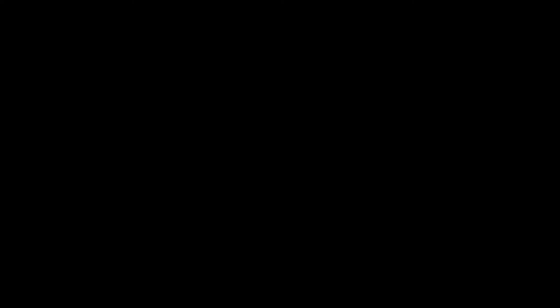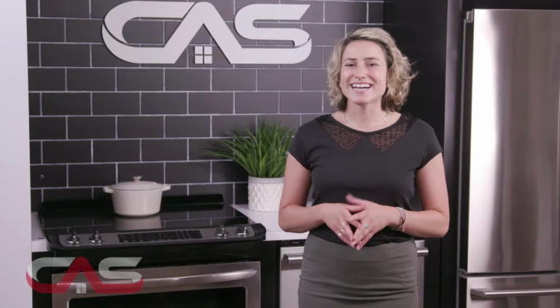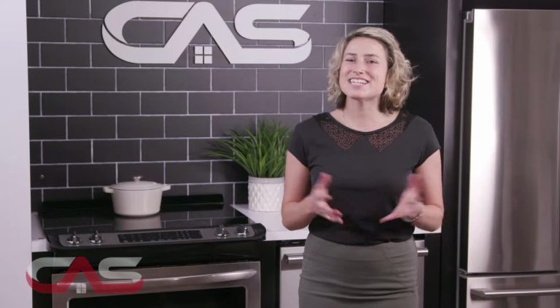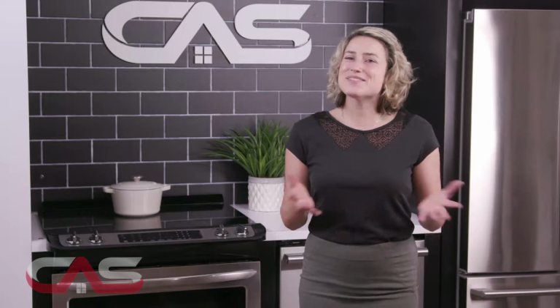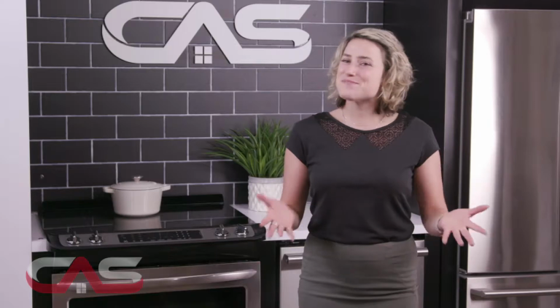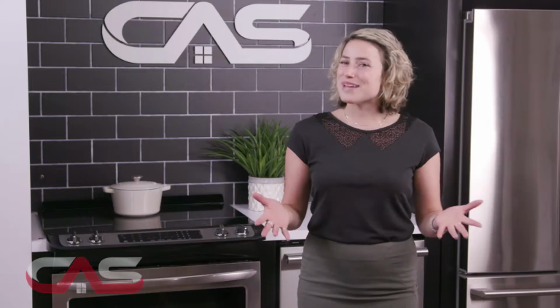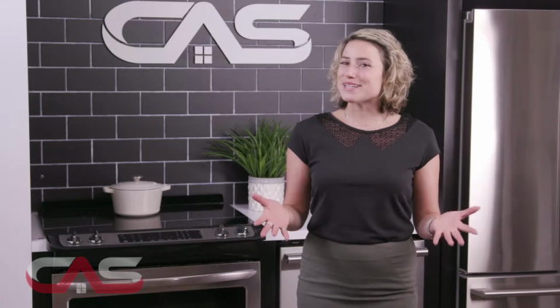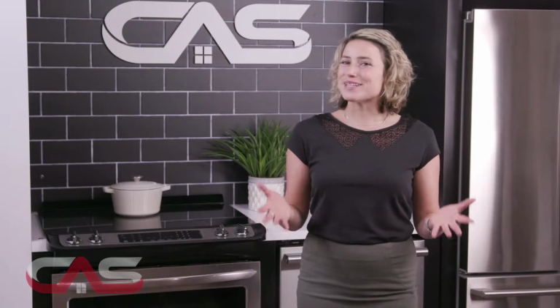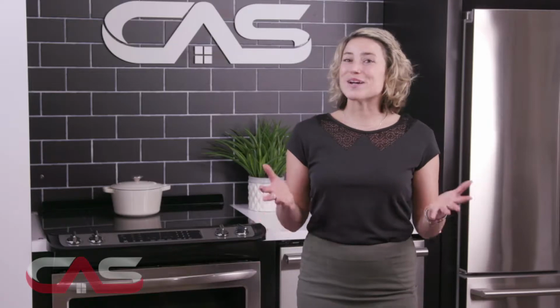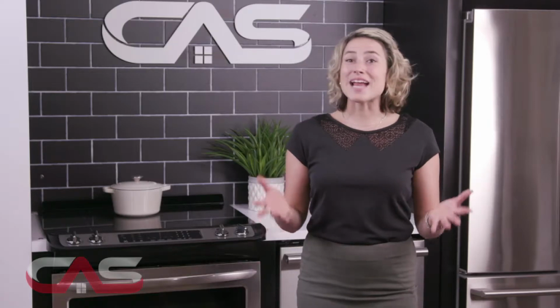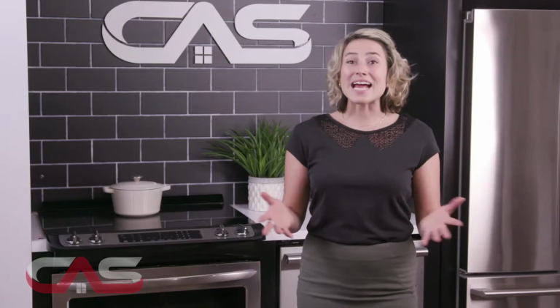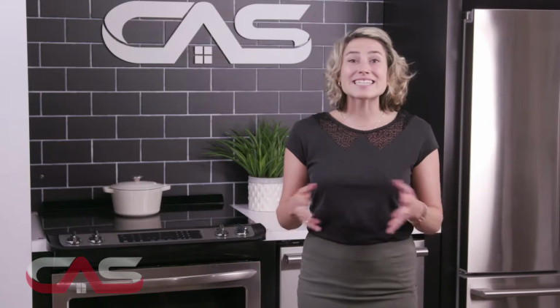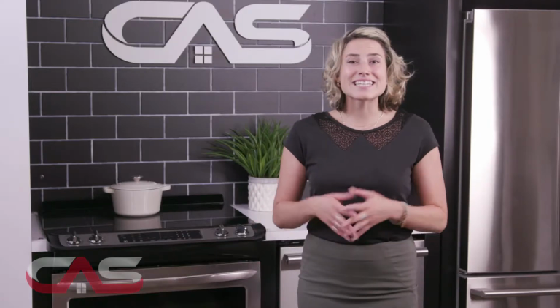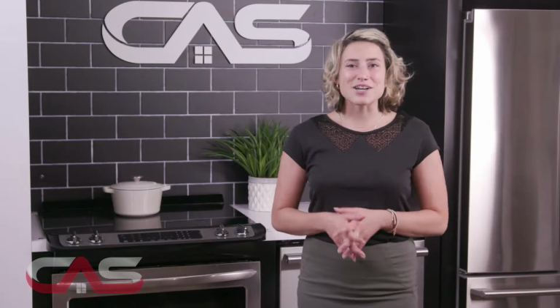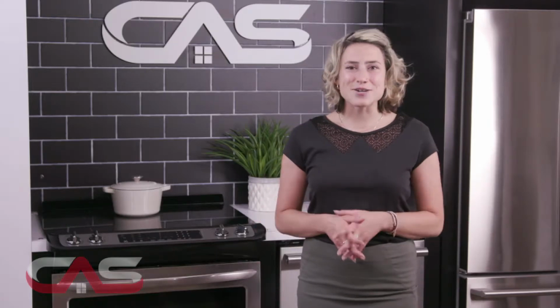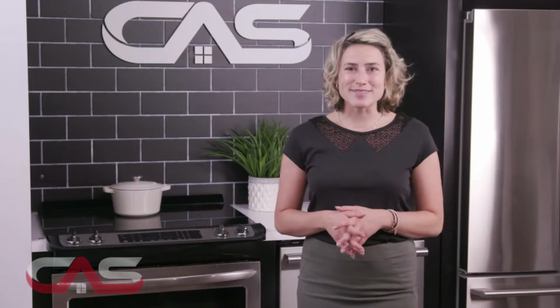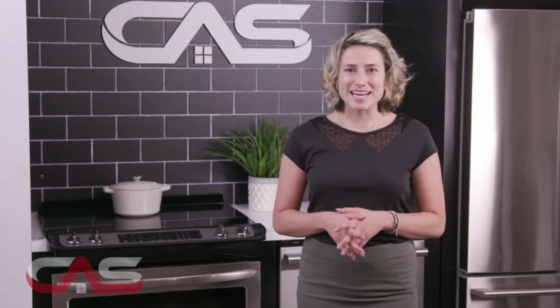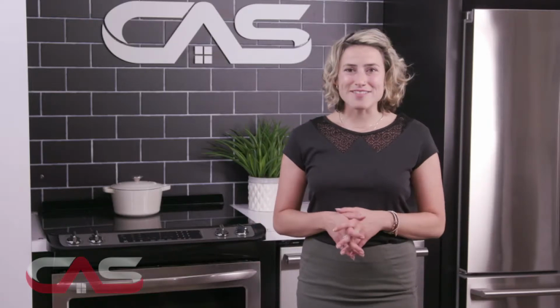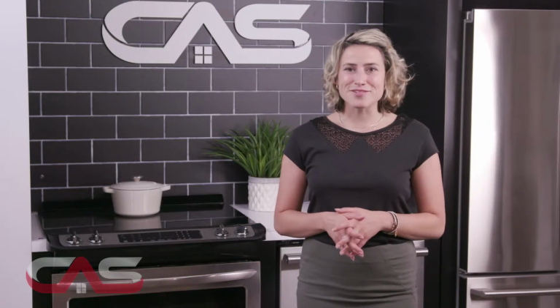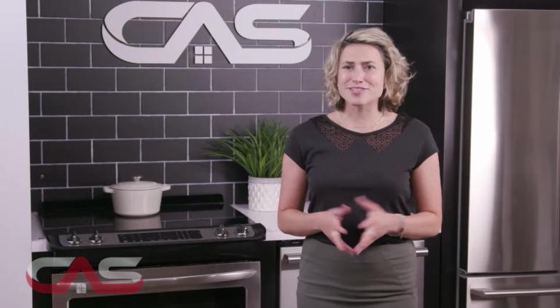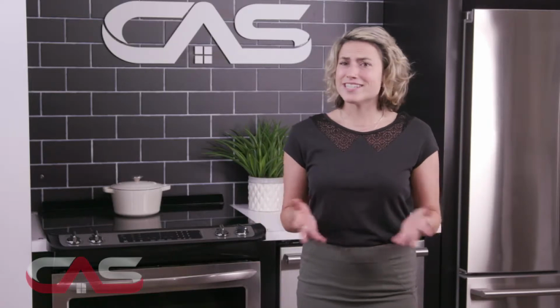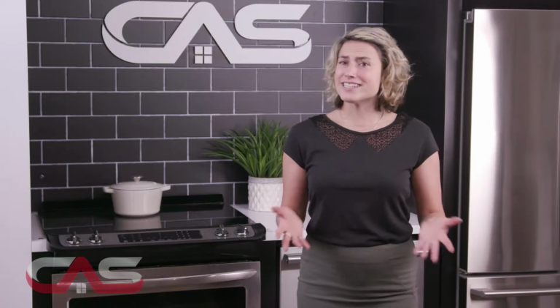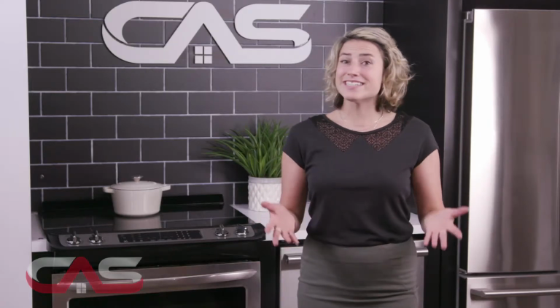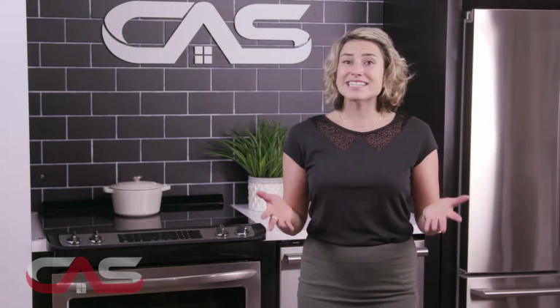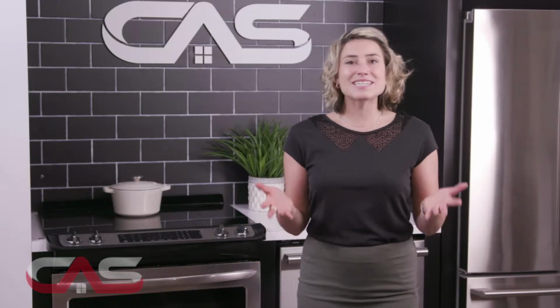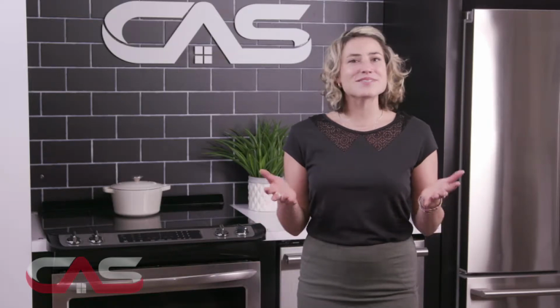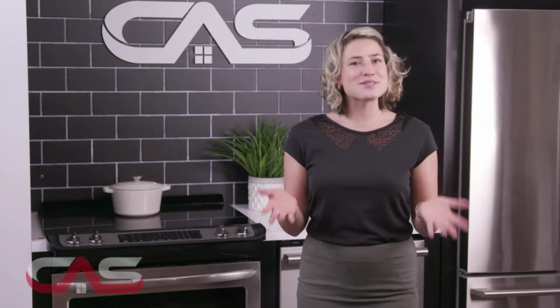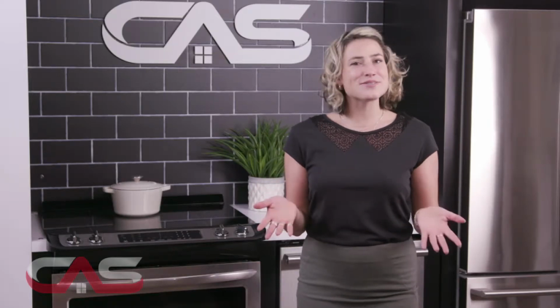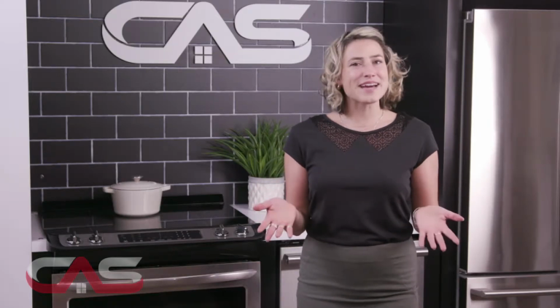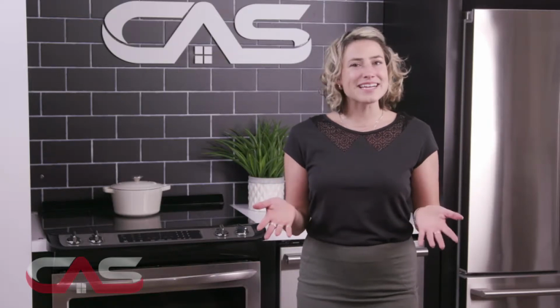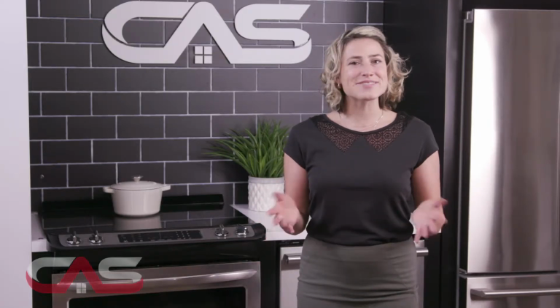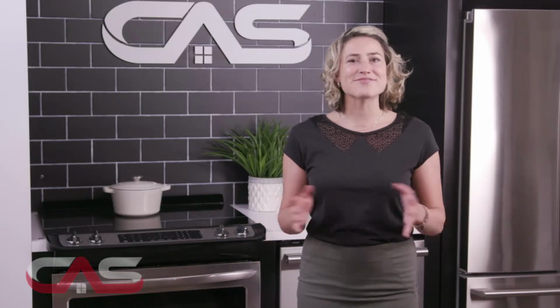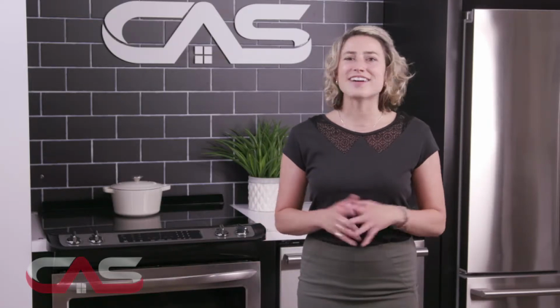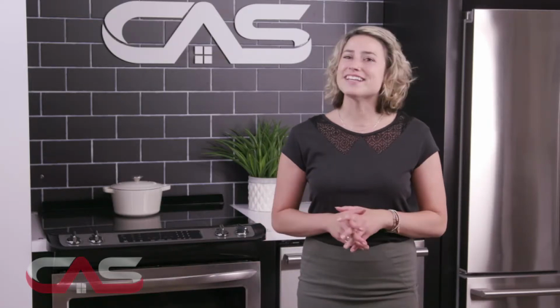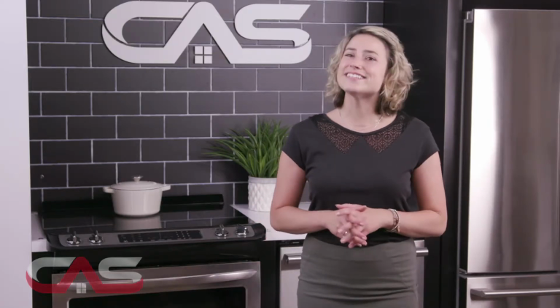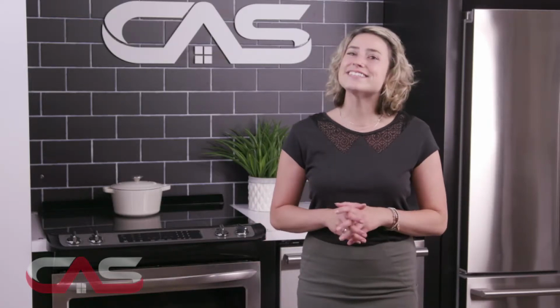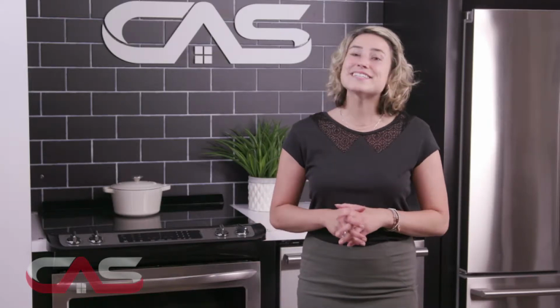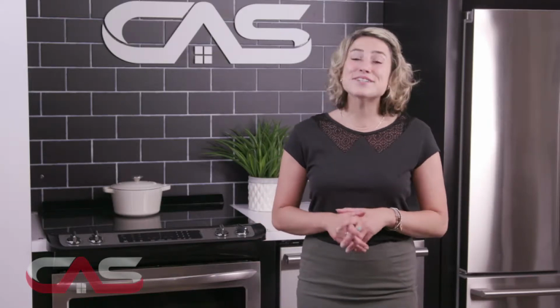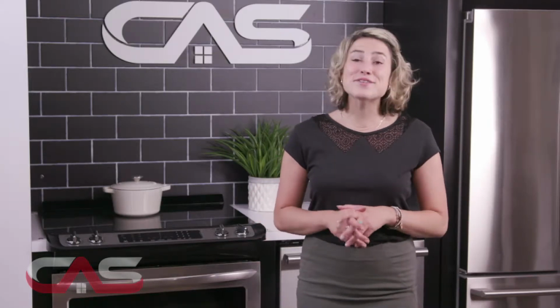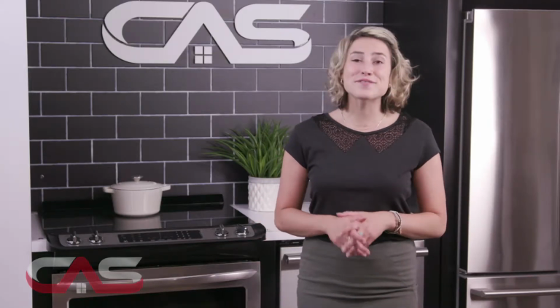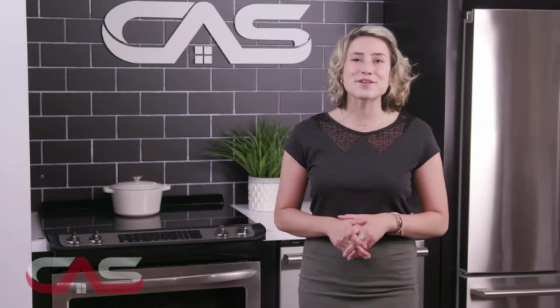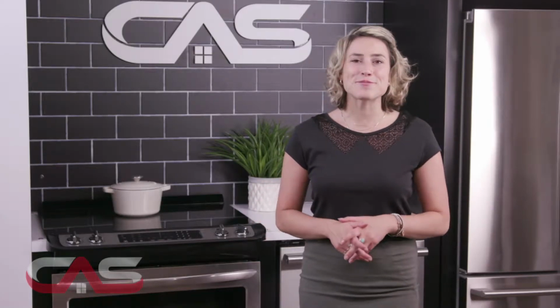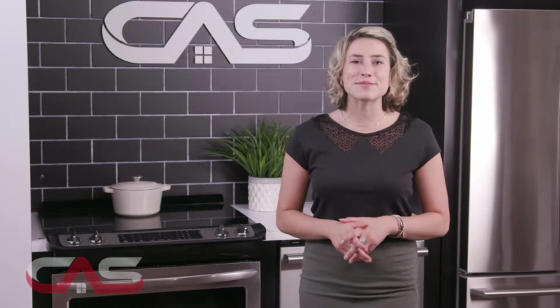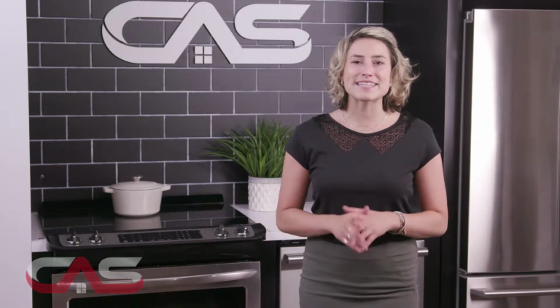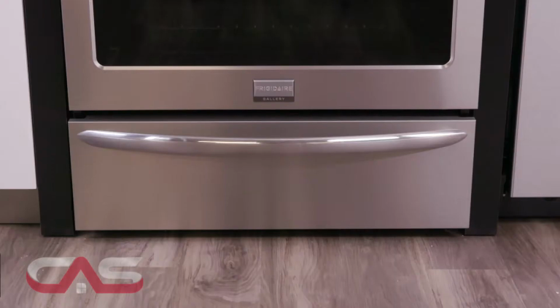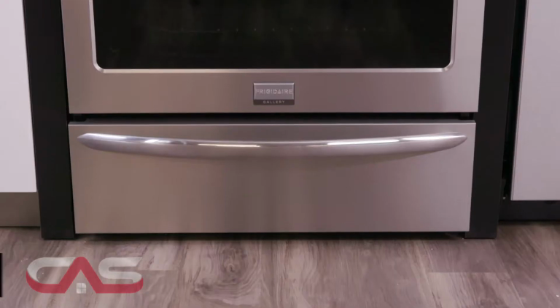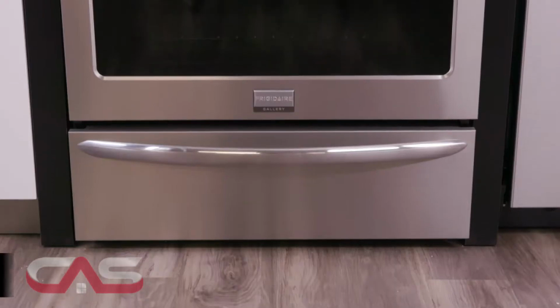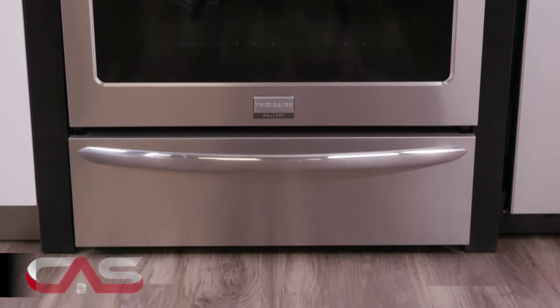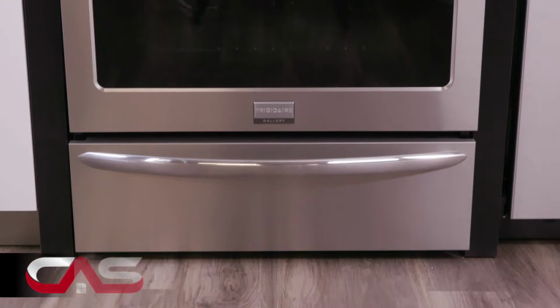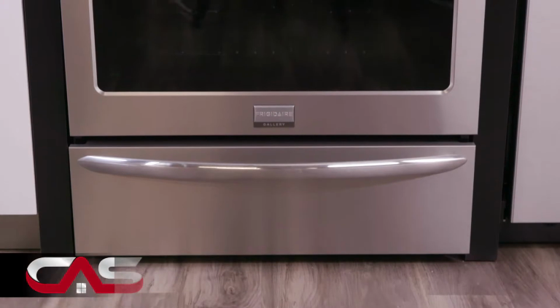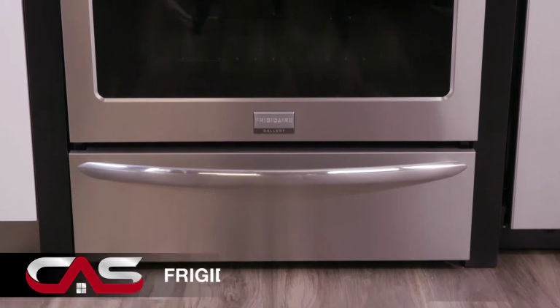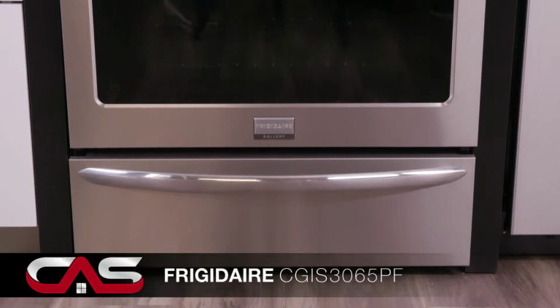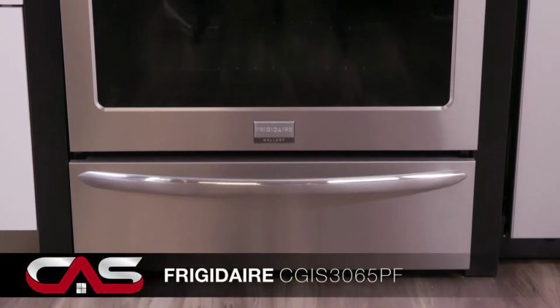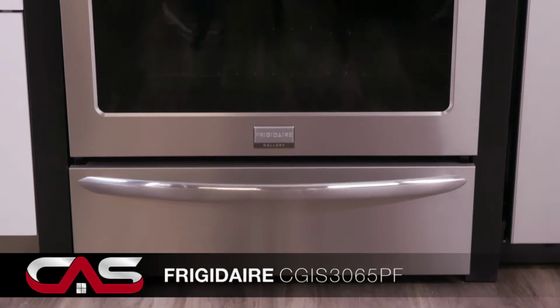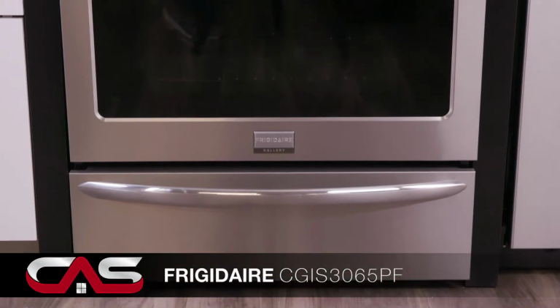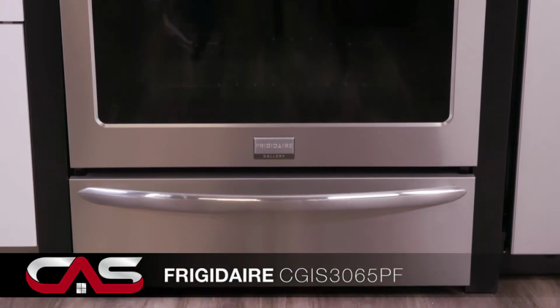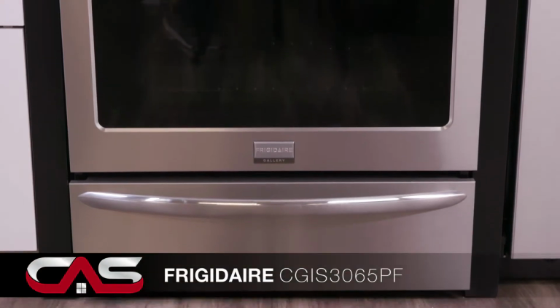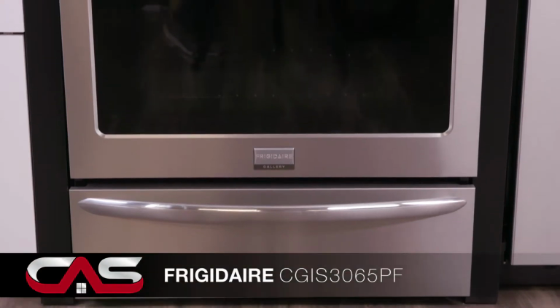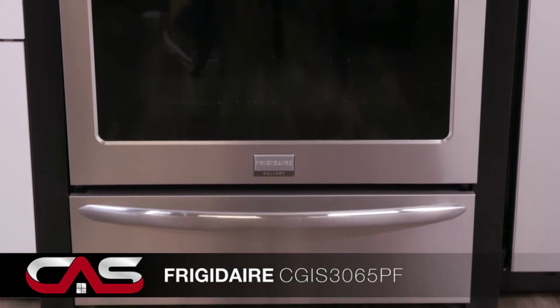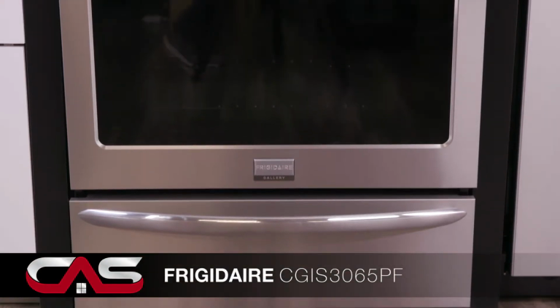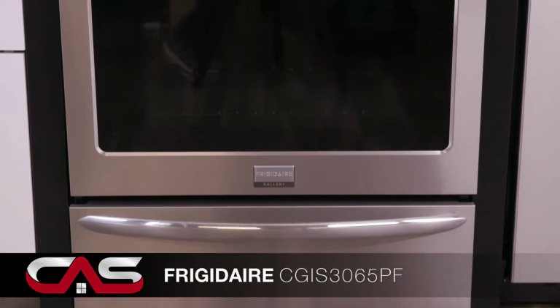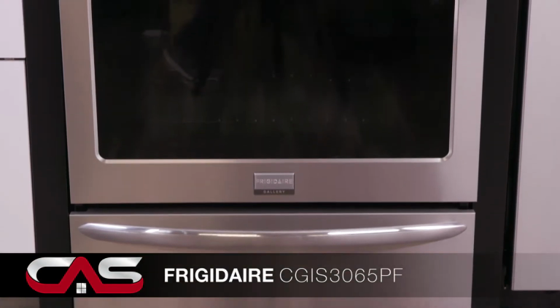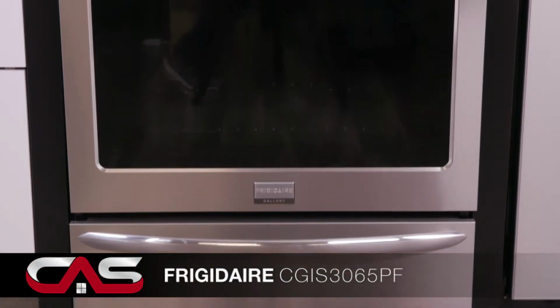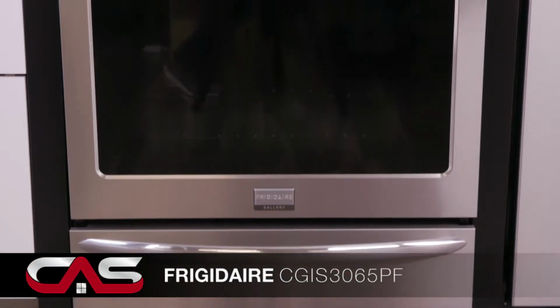Are you a baker or an excellent home chef? Or just in need of a new range? Well, look no further because this range from Frigidaire's got you covered.